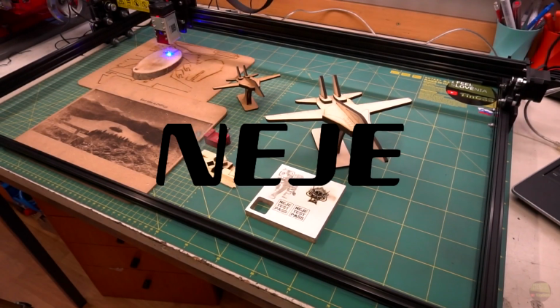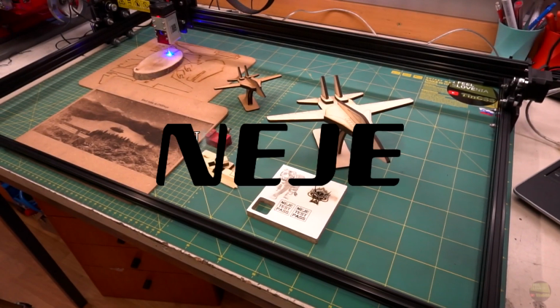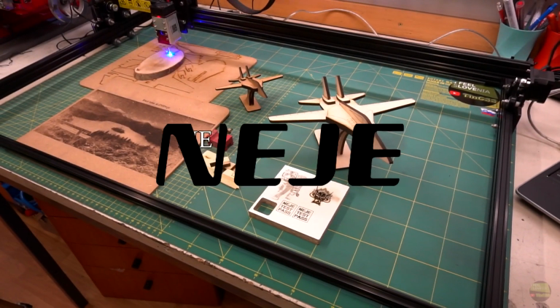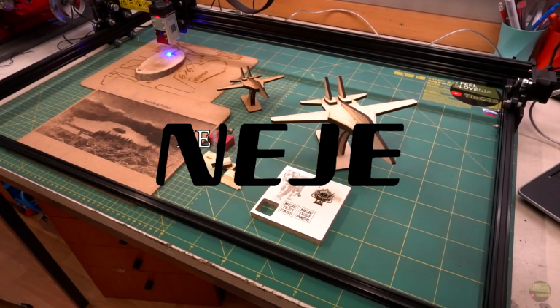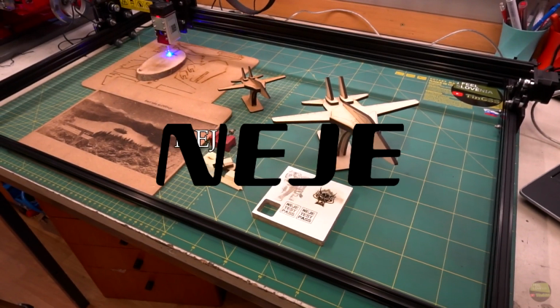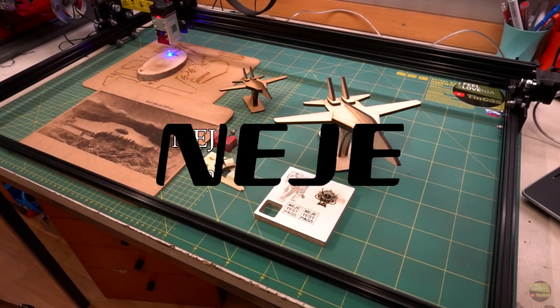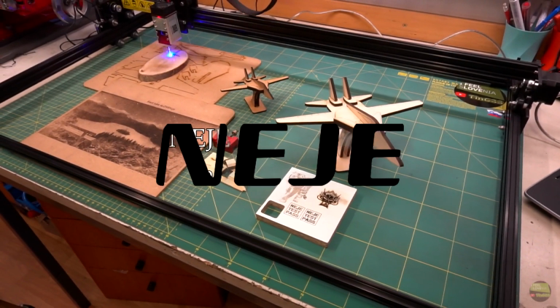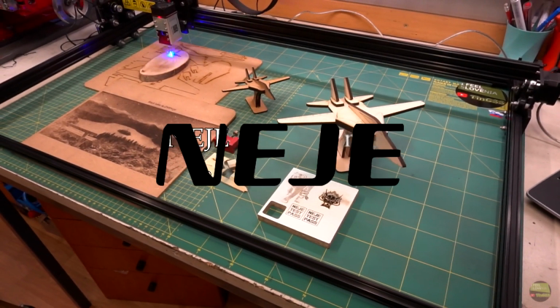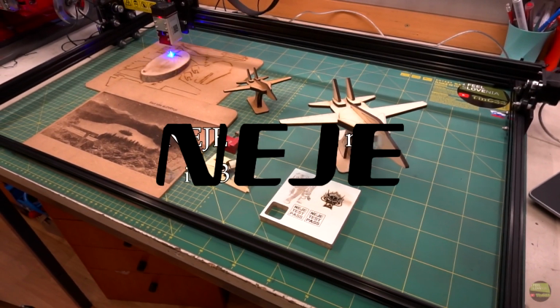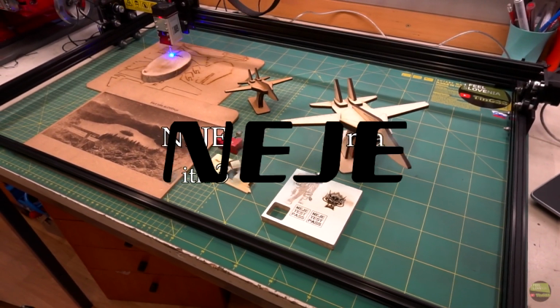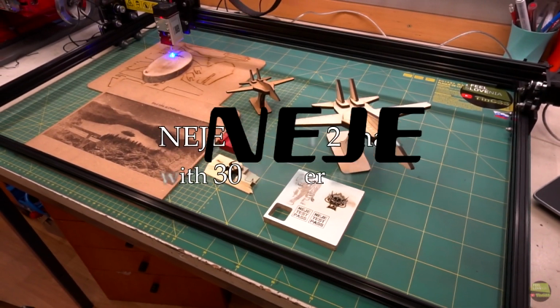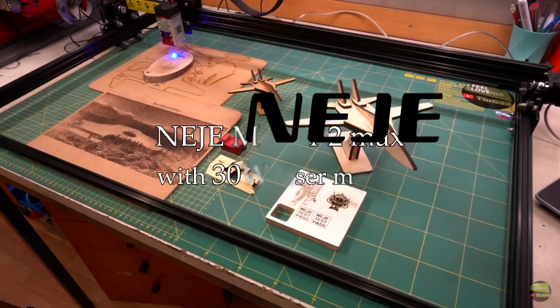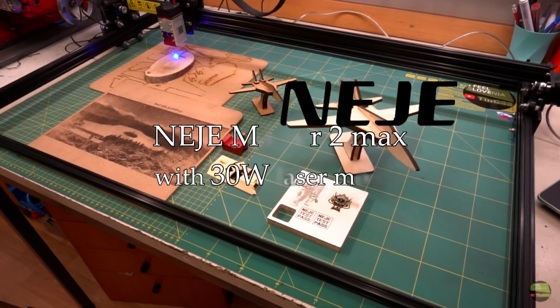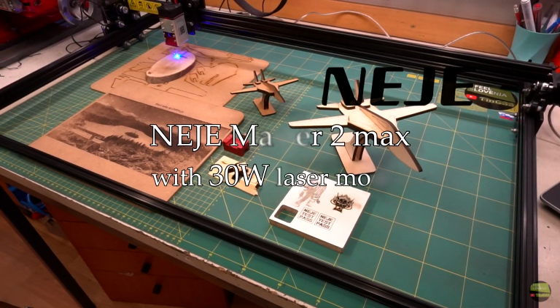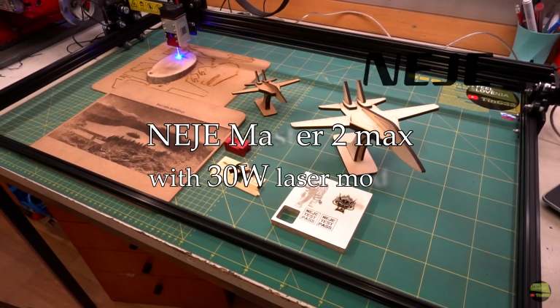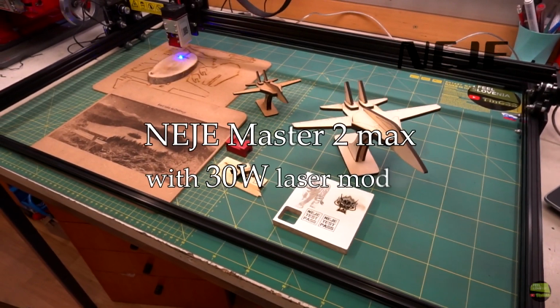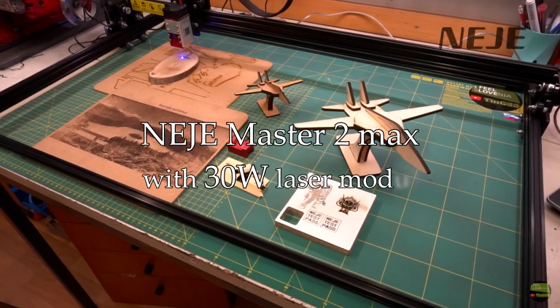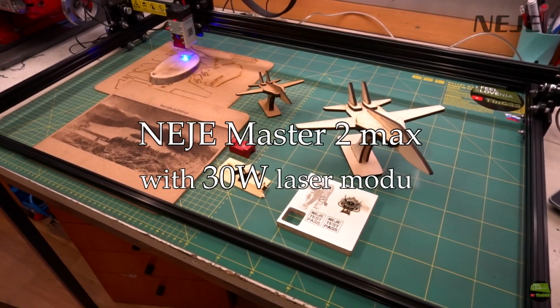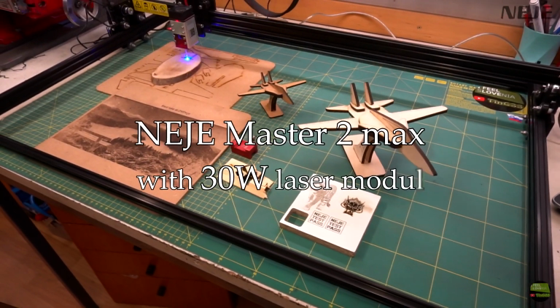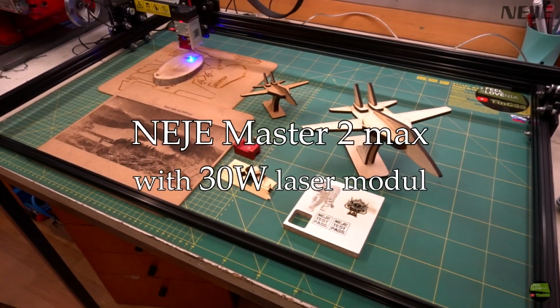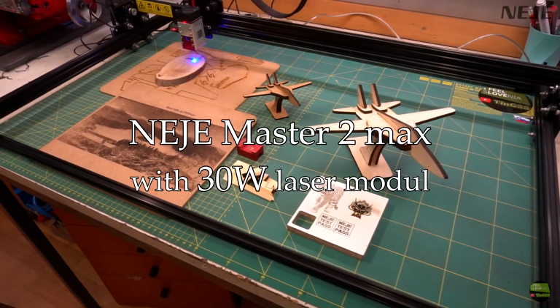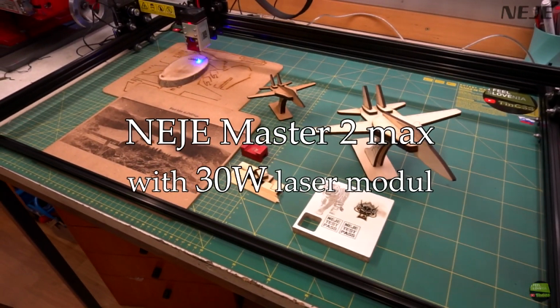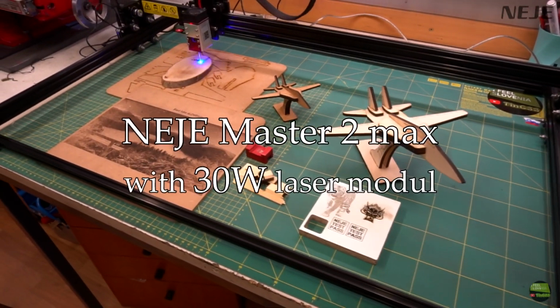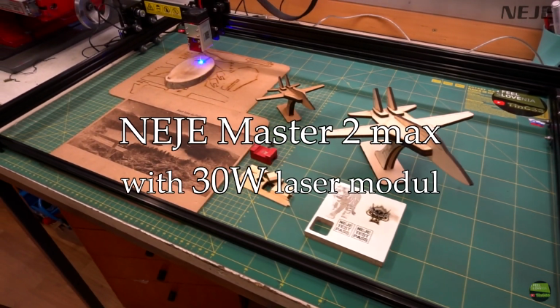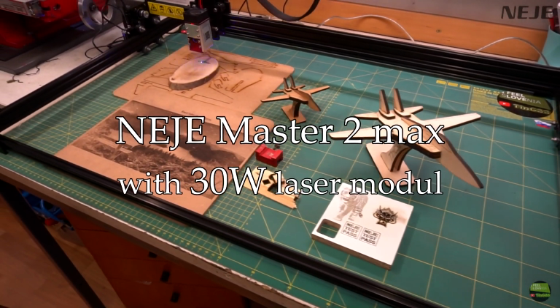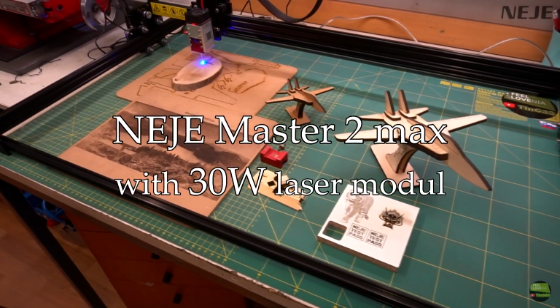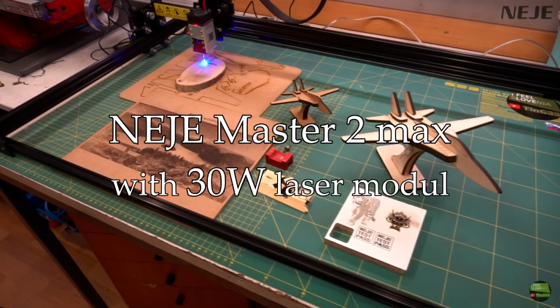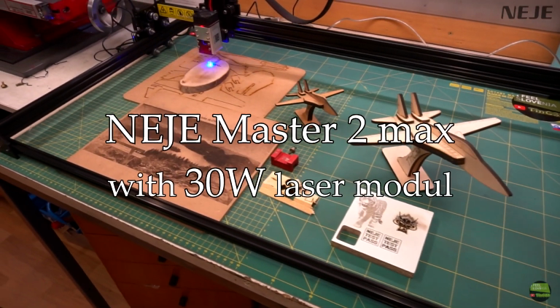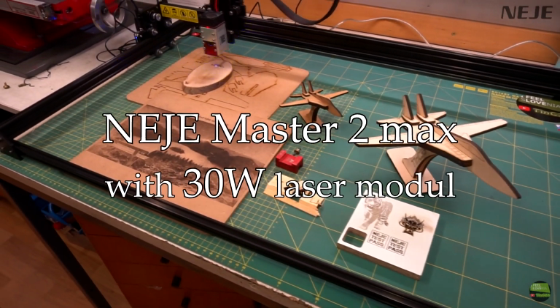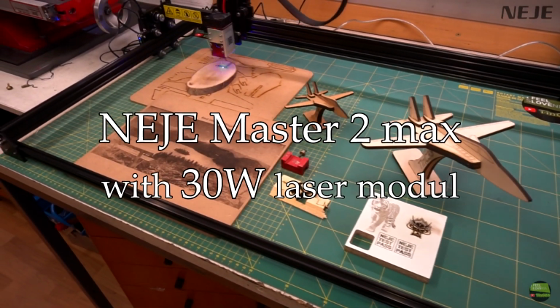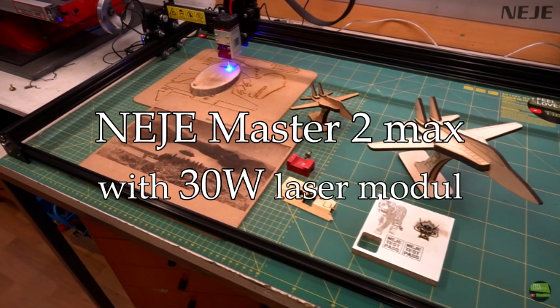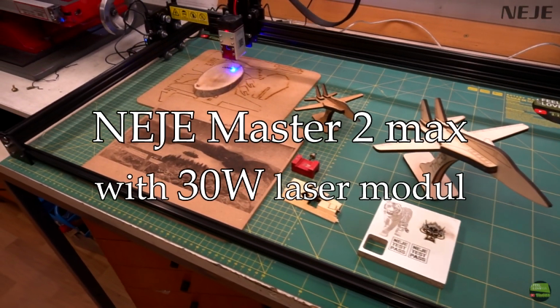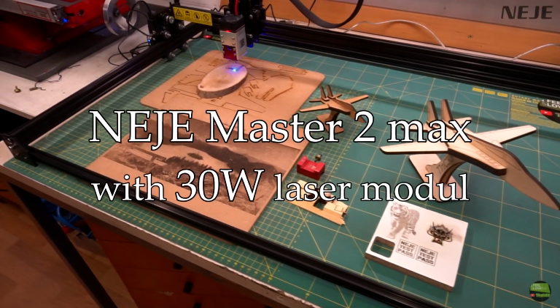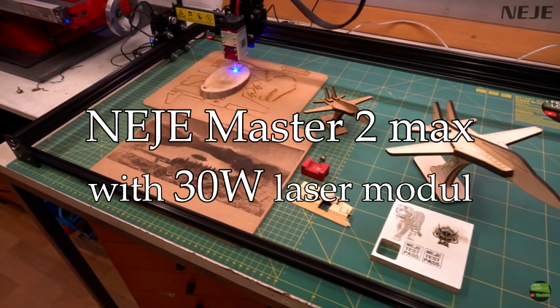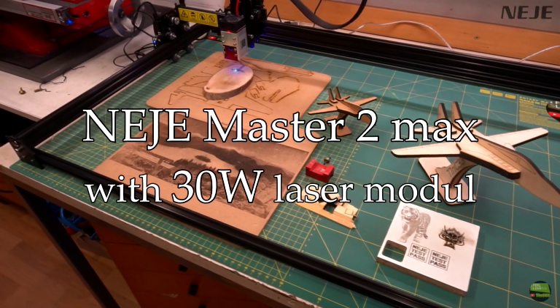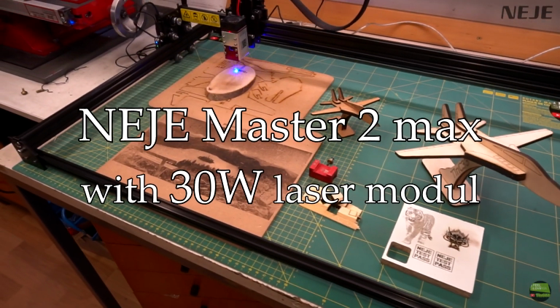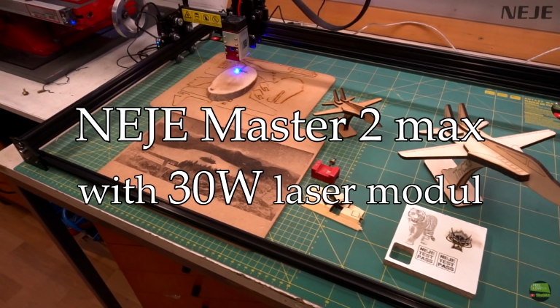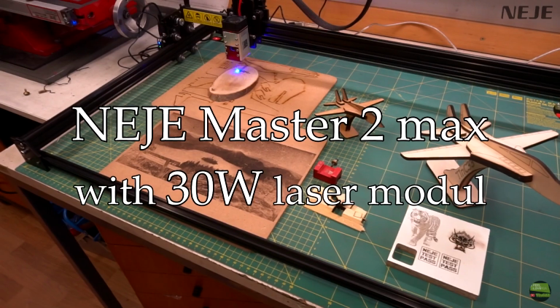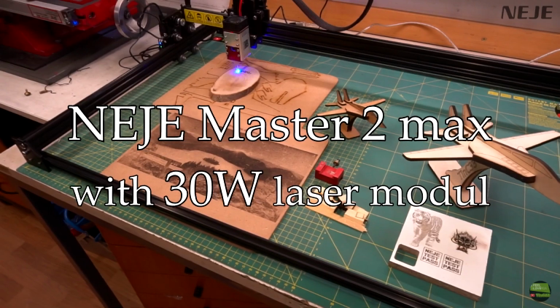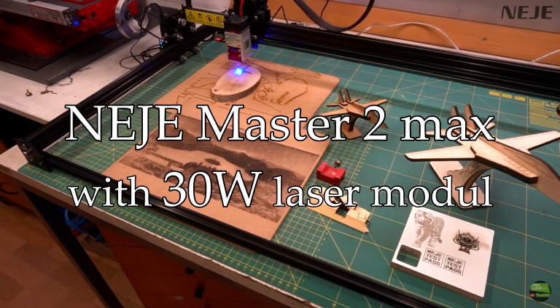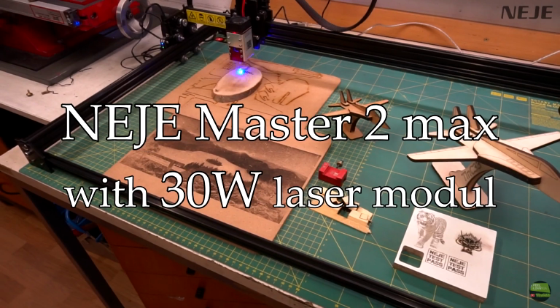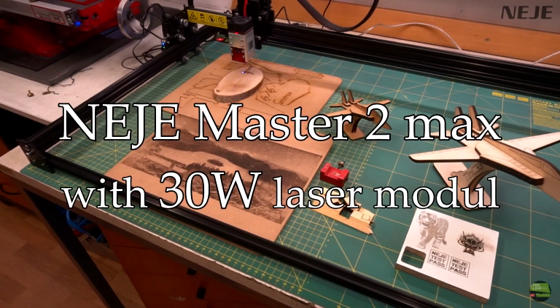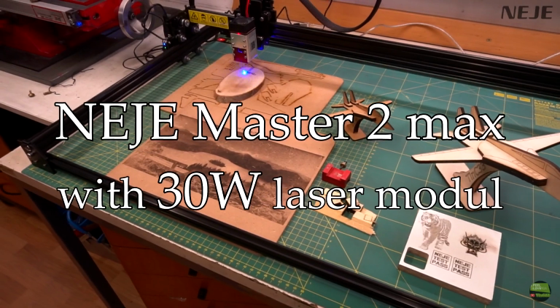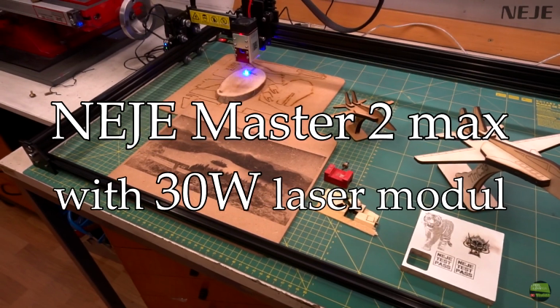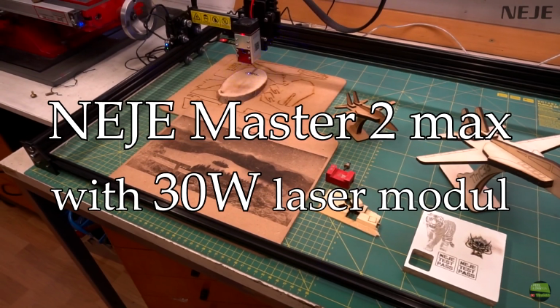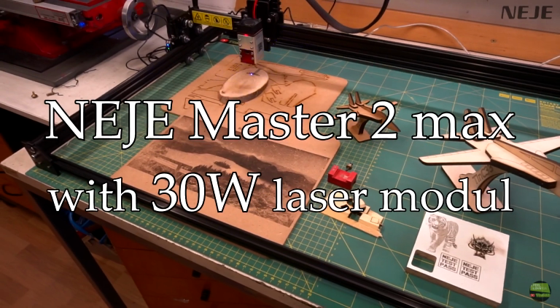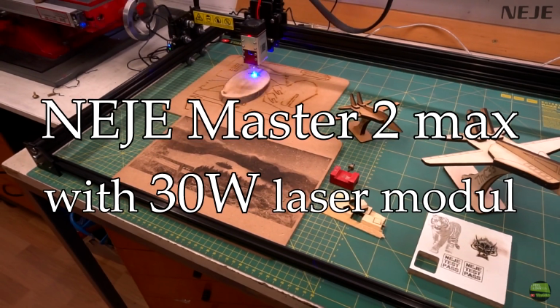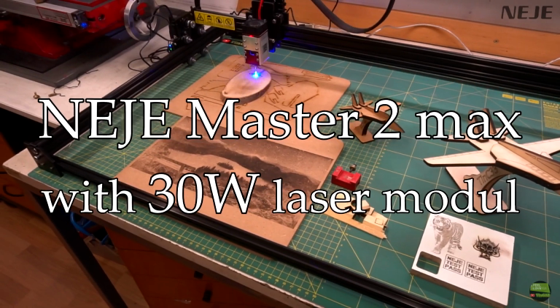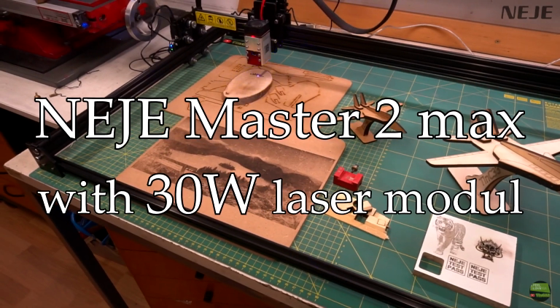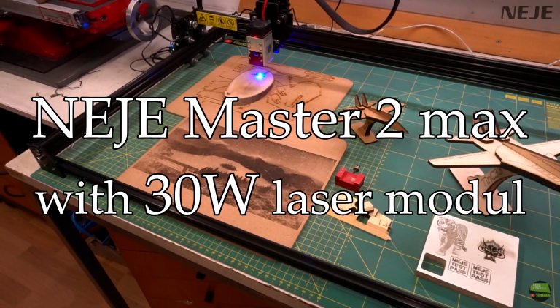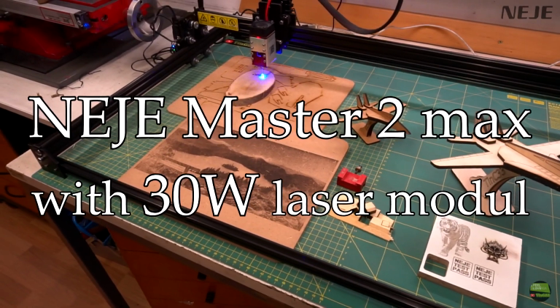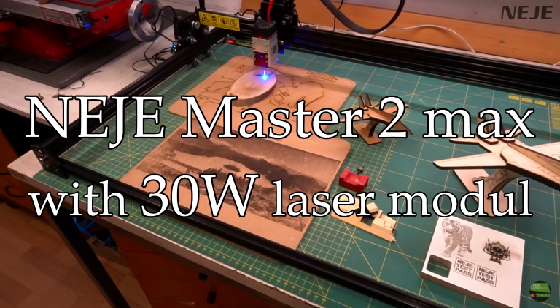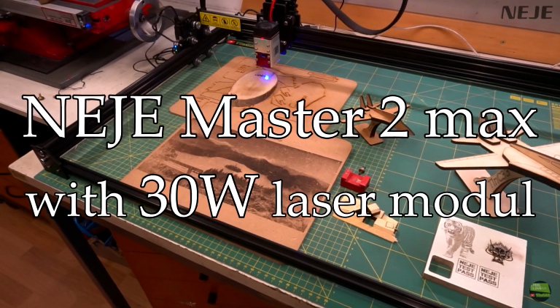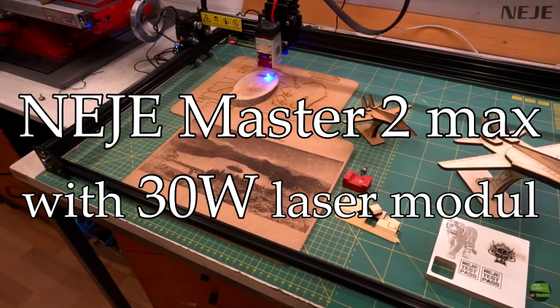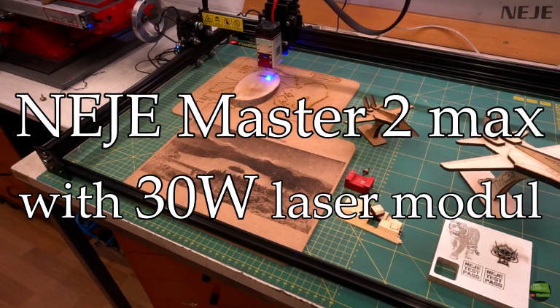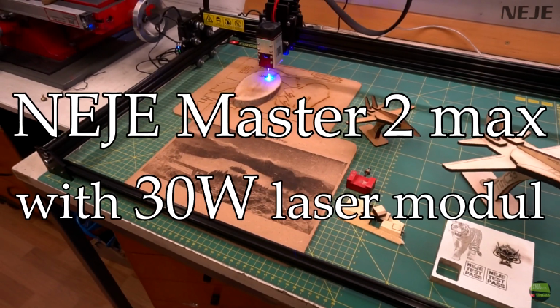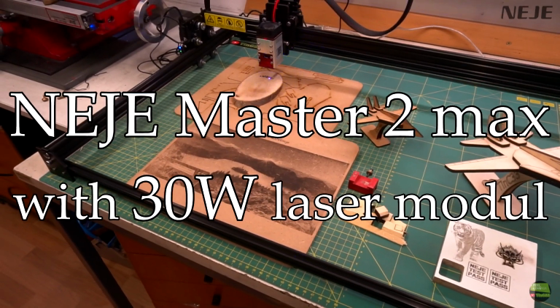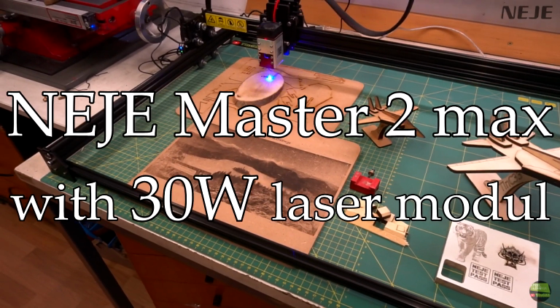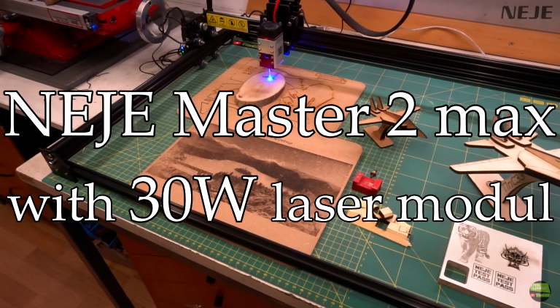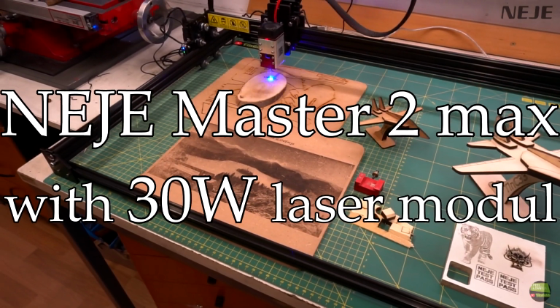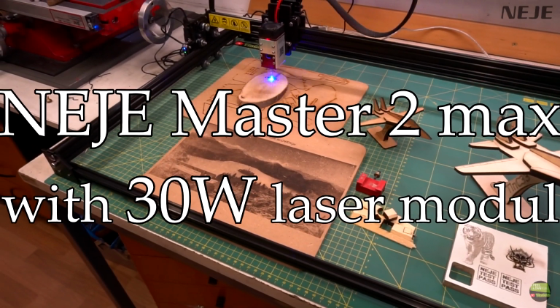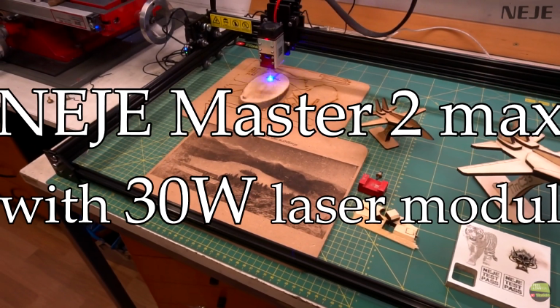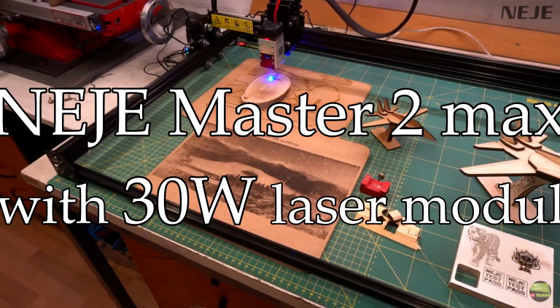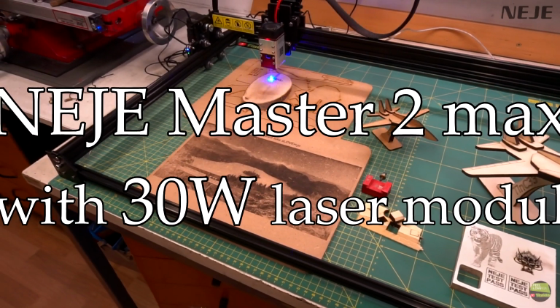Hello, in this video I'll show you another laser engraver and cutter. It's the Neji Master 2 Max with a 30W laser module.